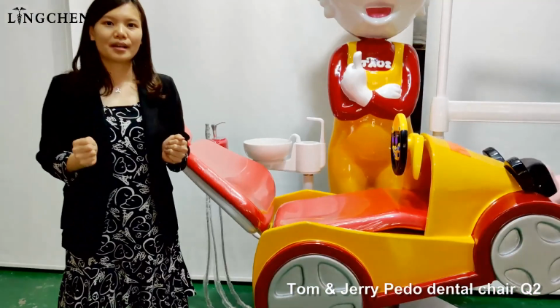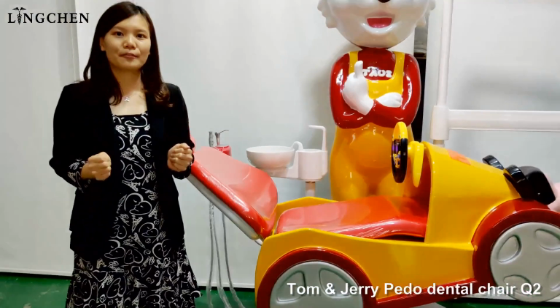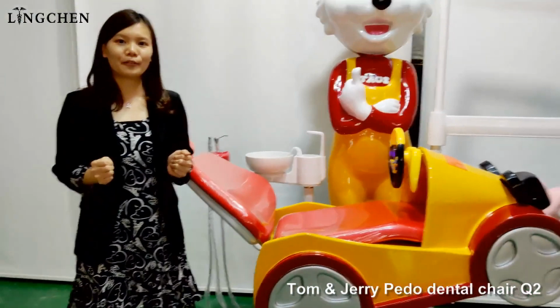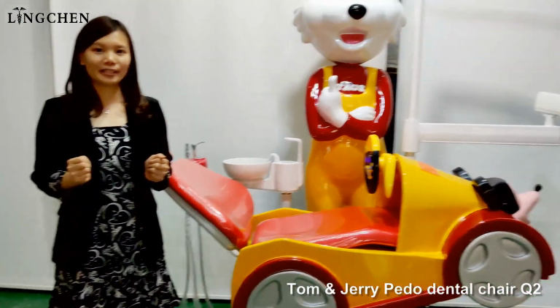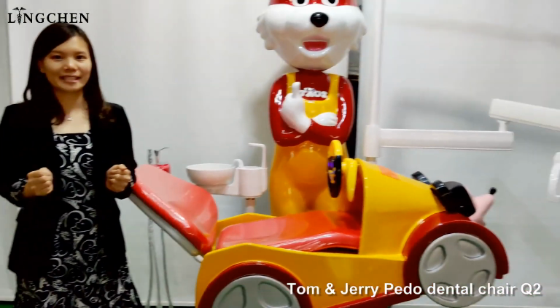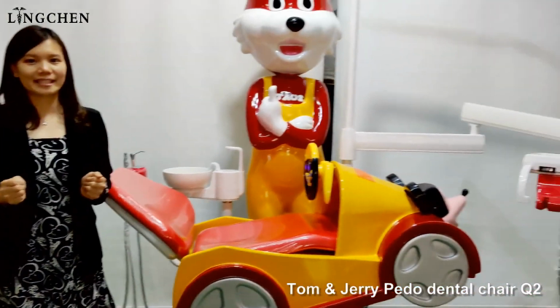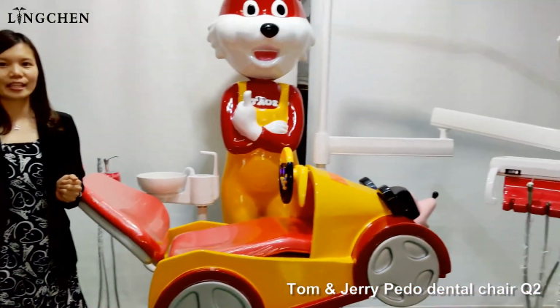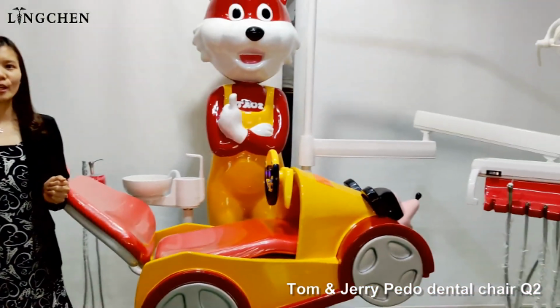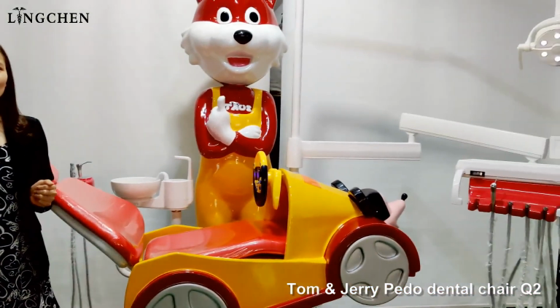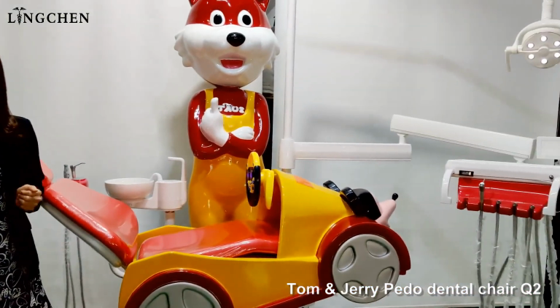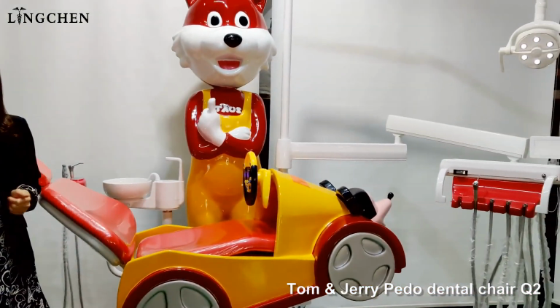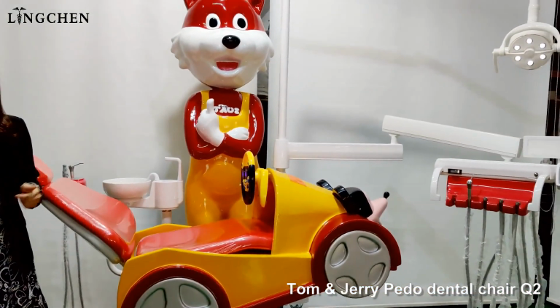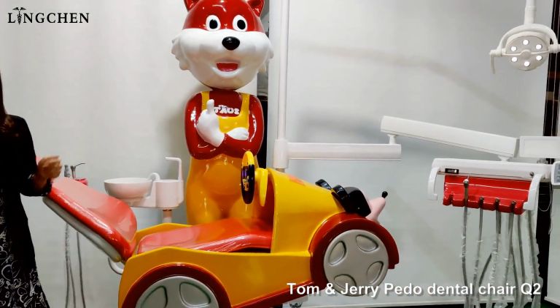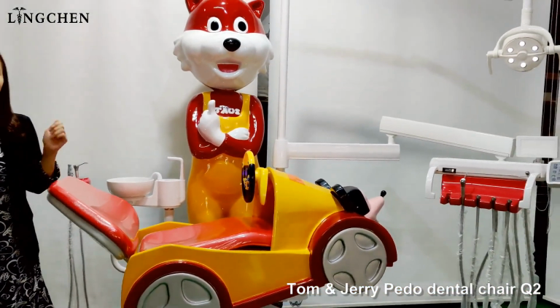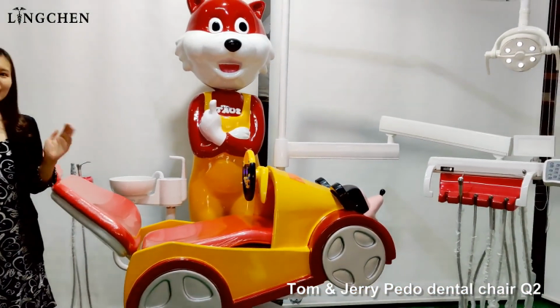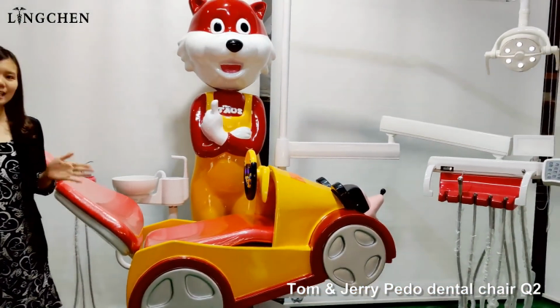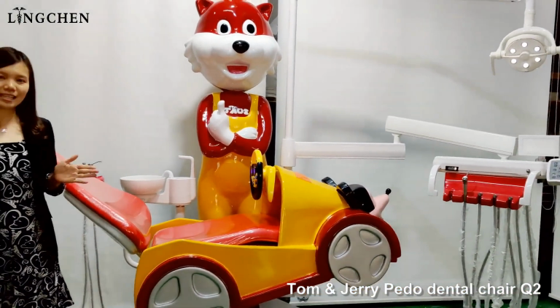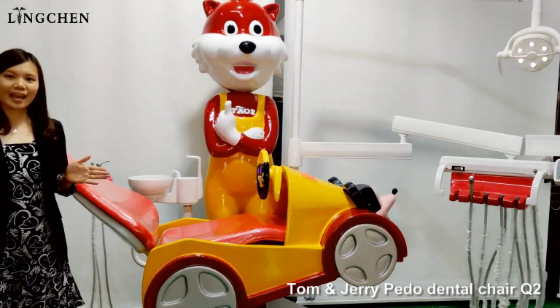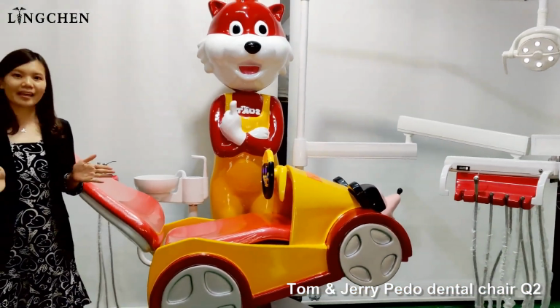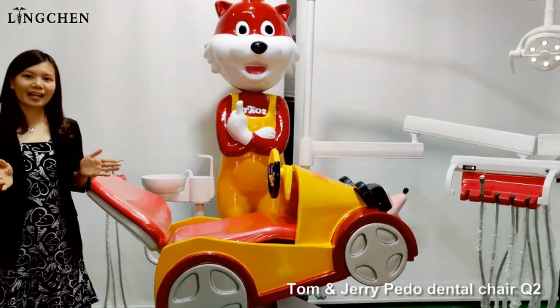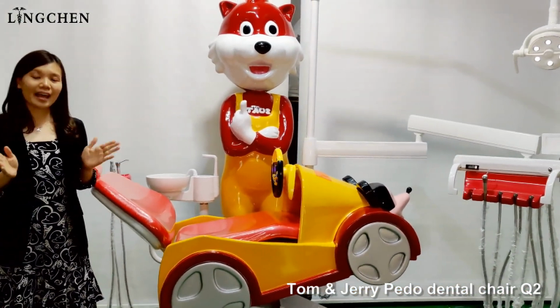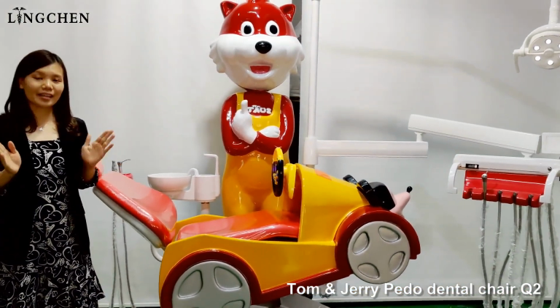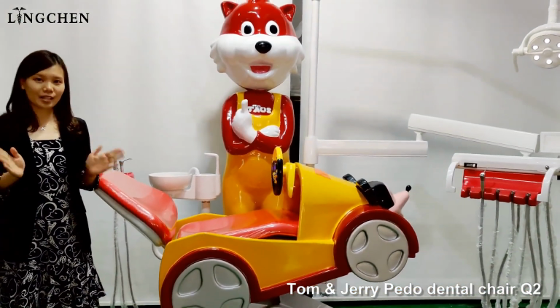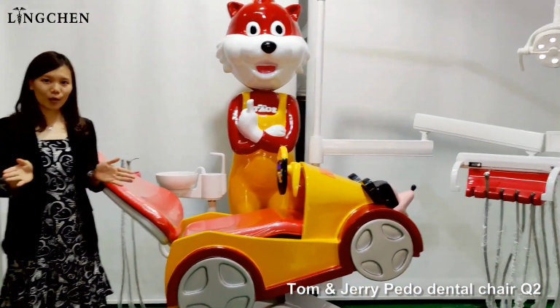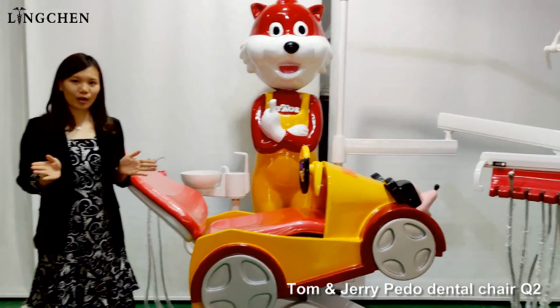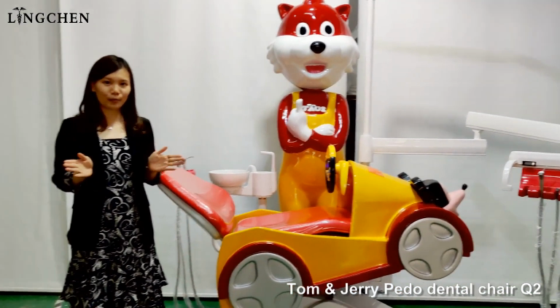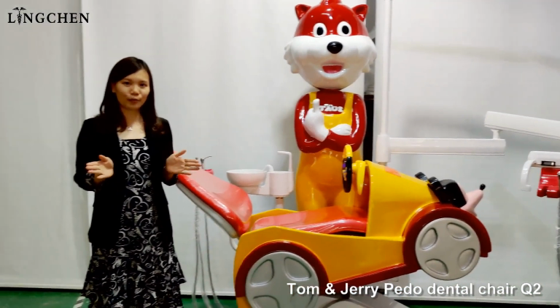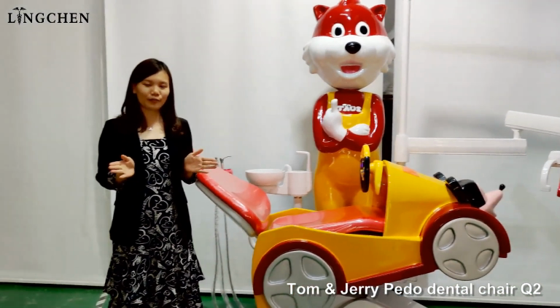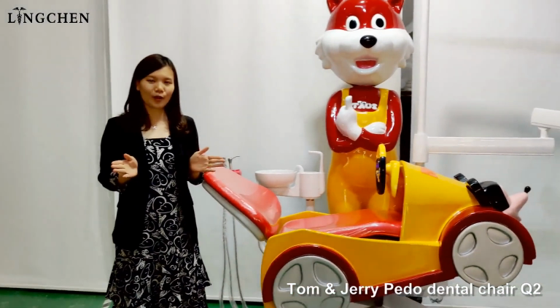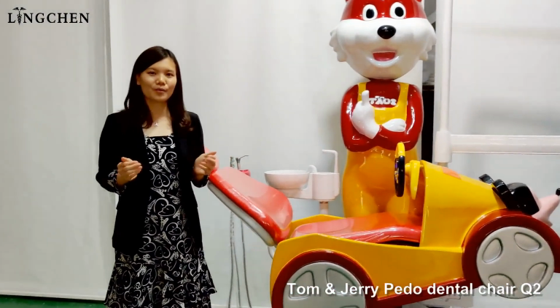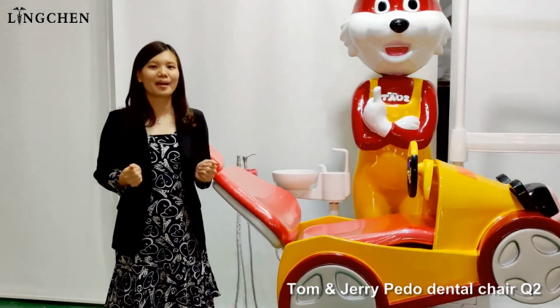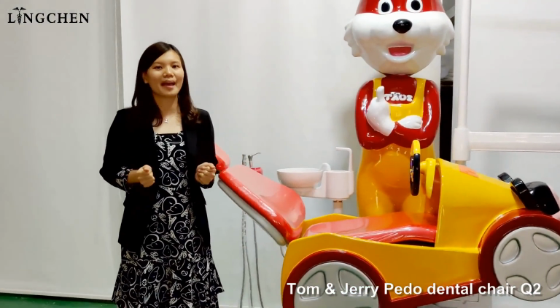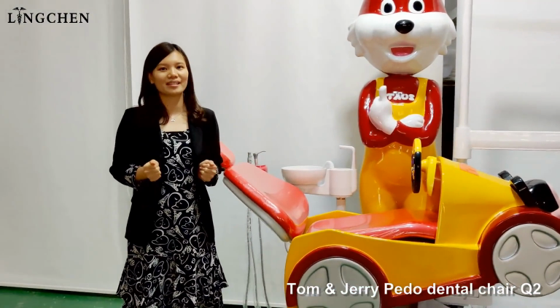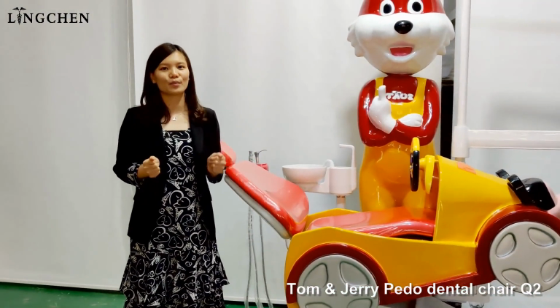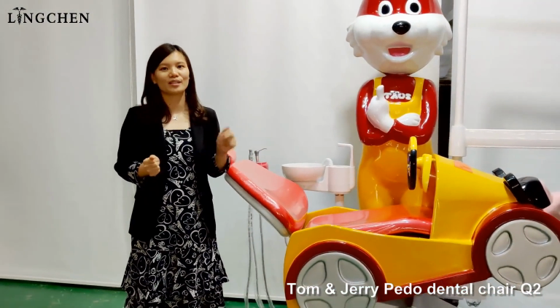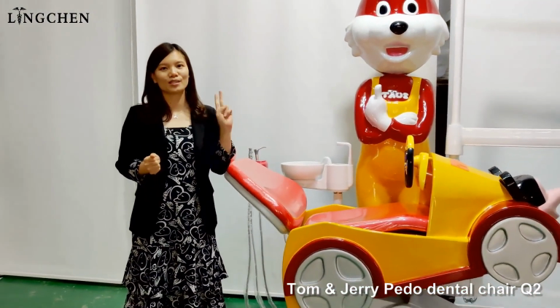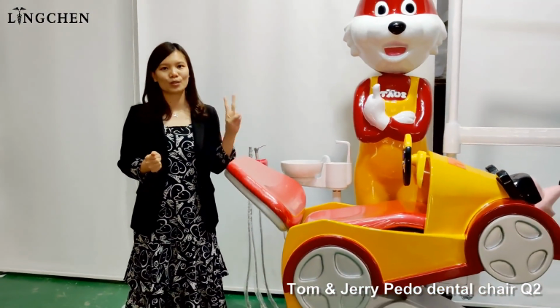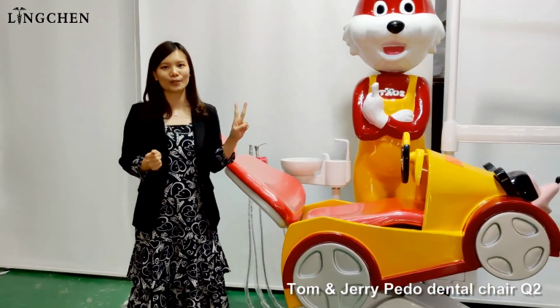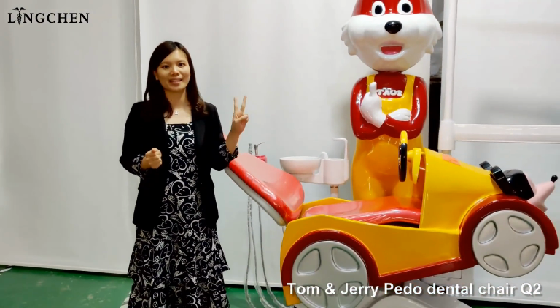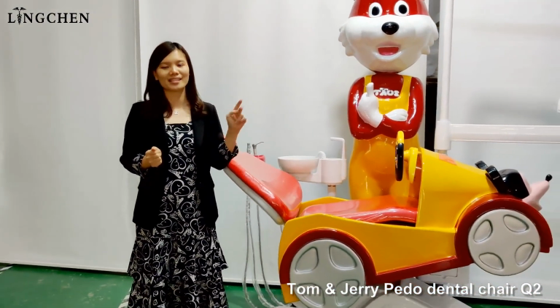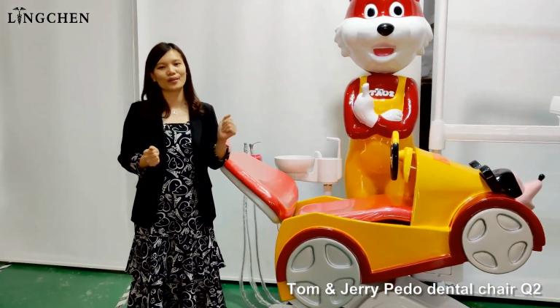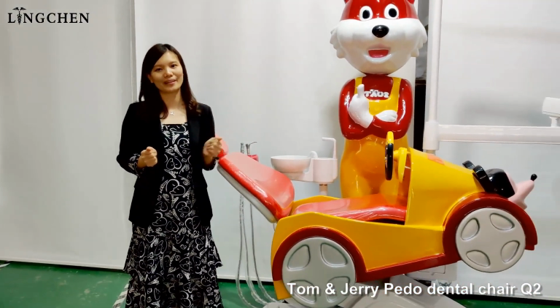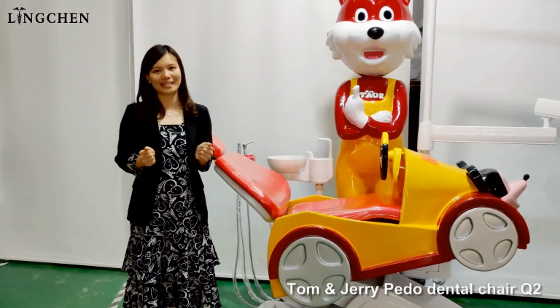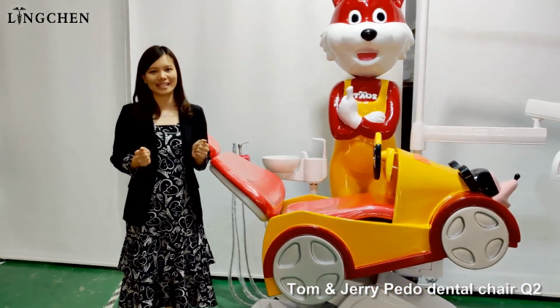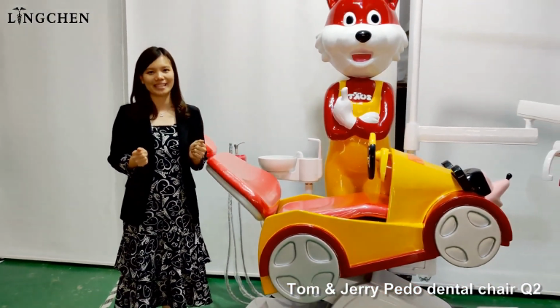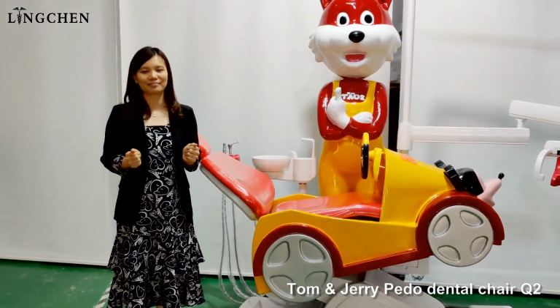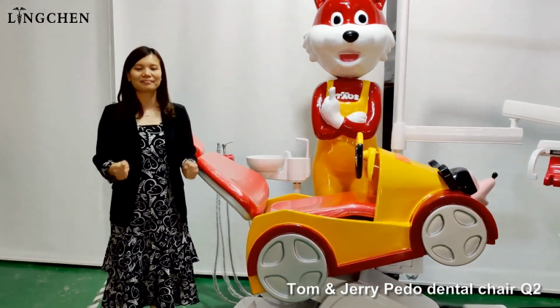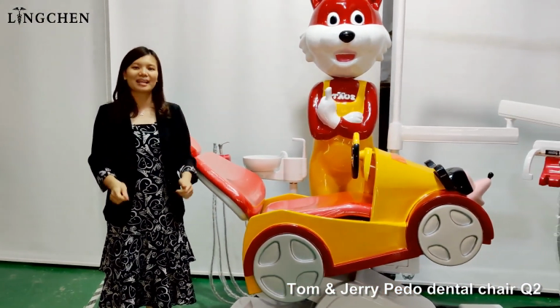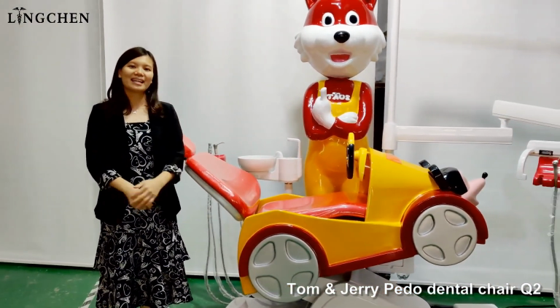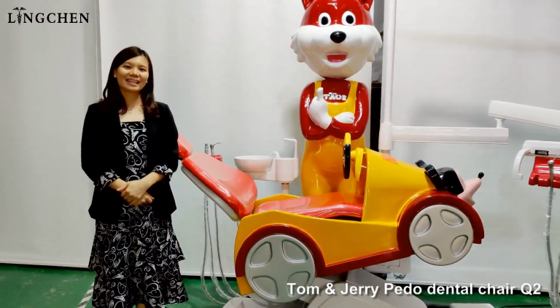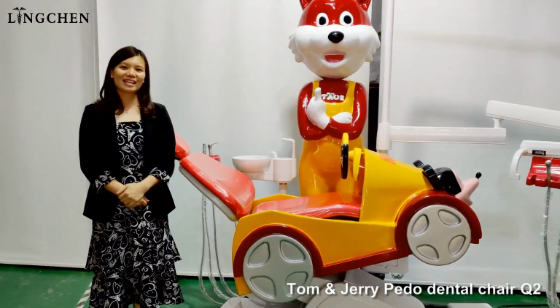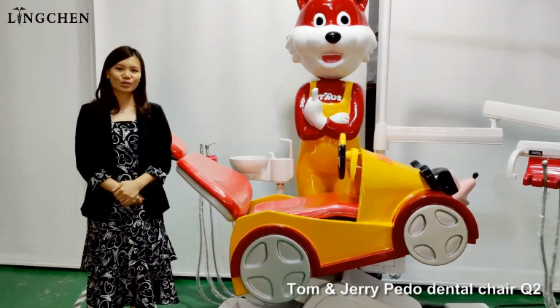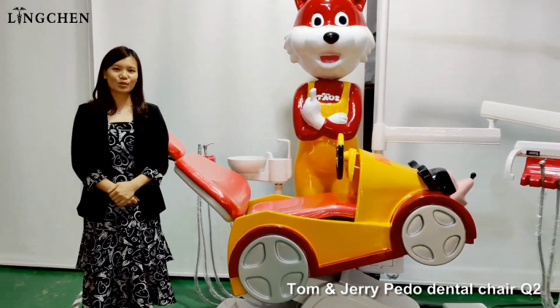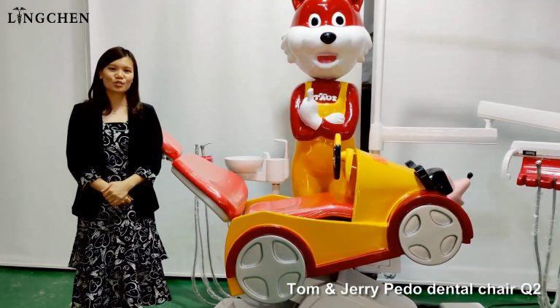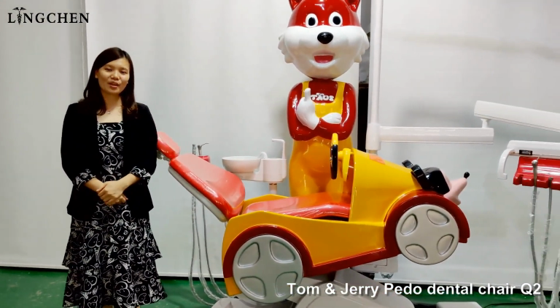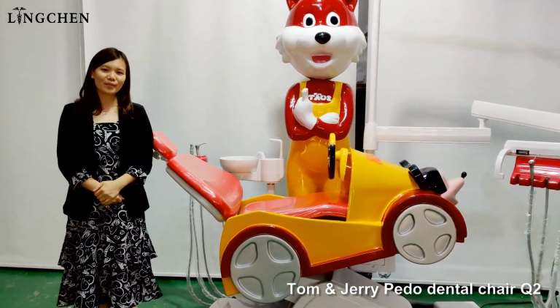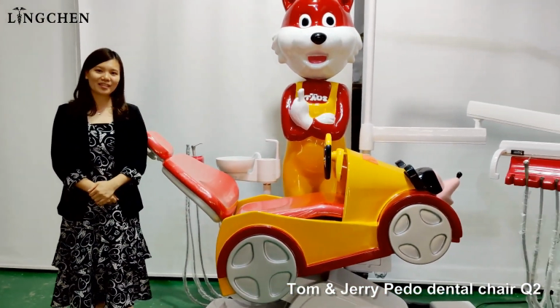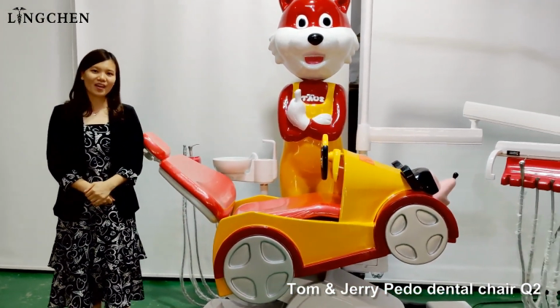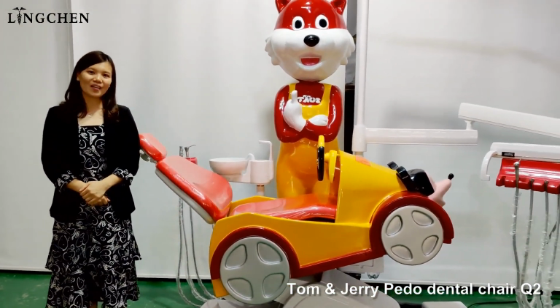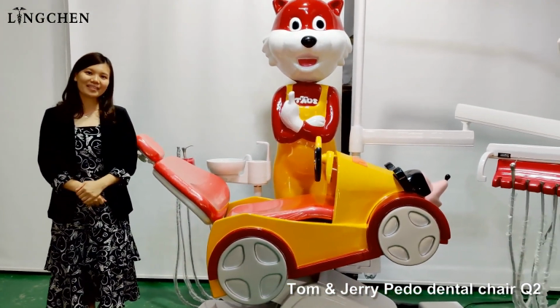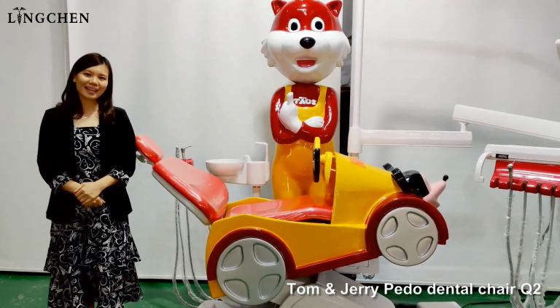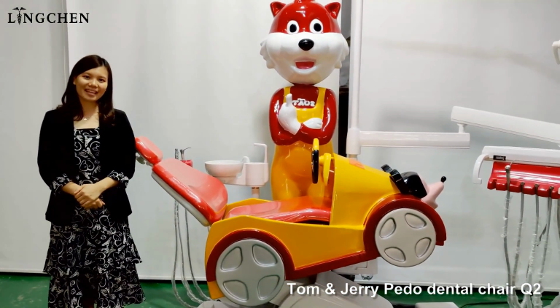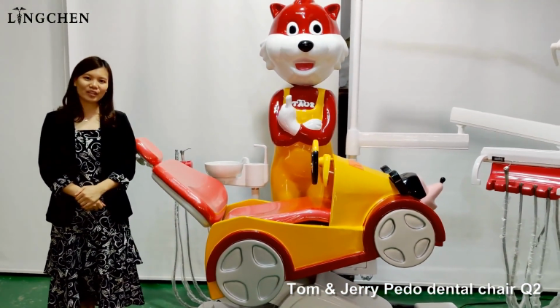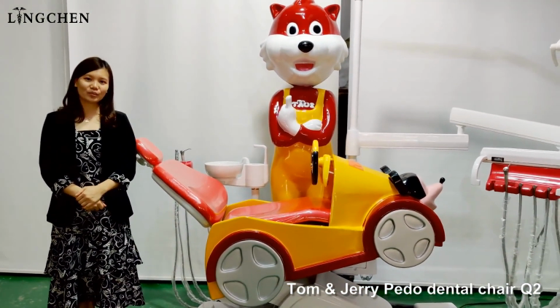This dental chair is CE and ISO approved with 2 years warranty. Nice to share with all. Thank you.